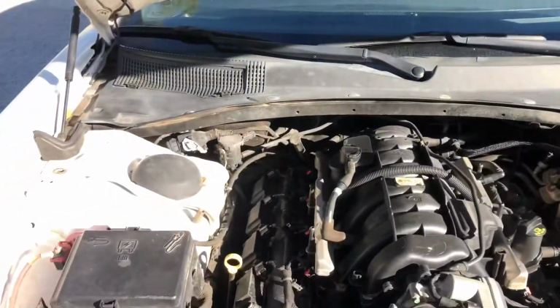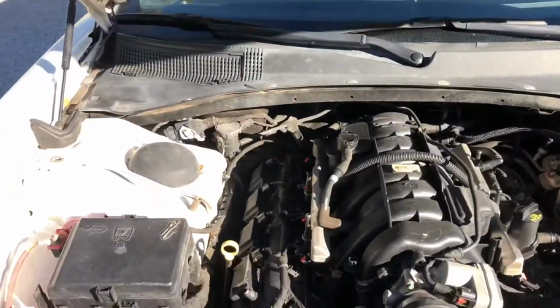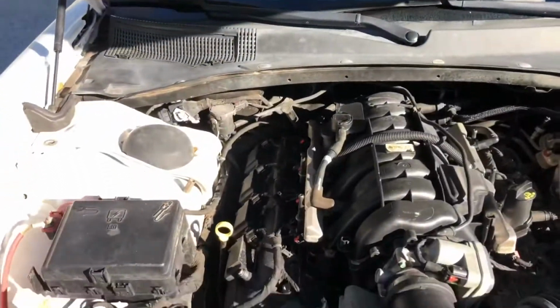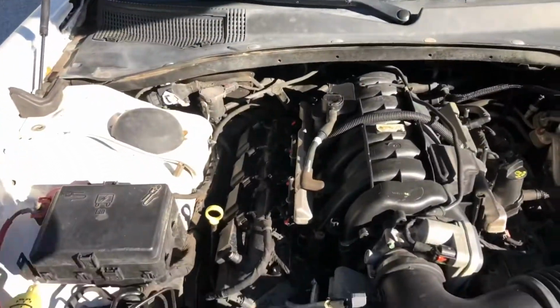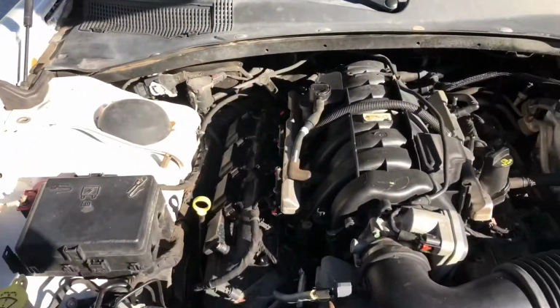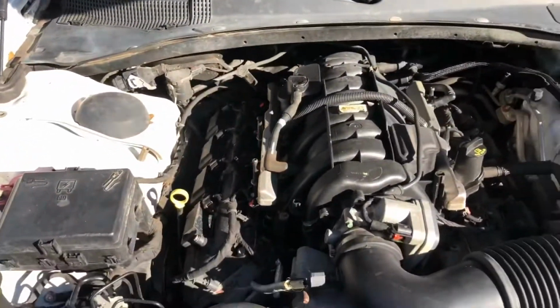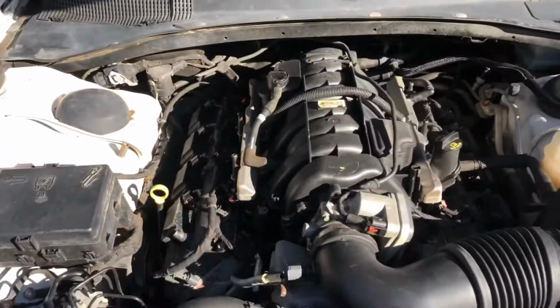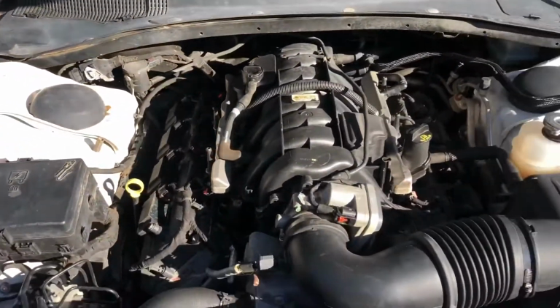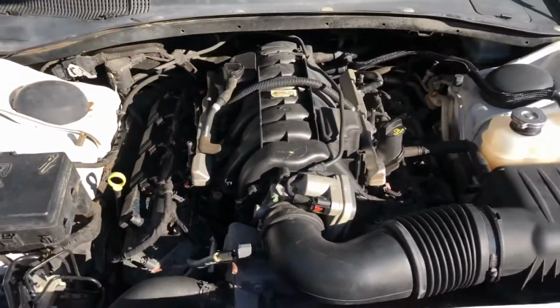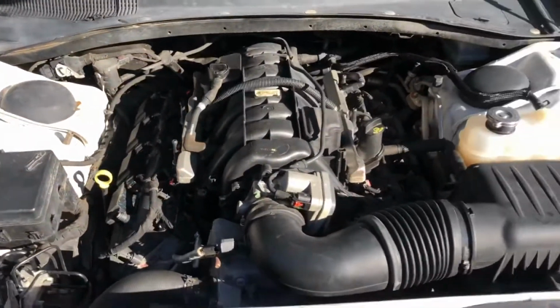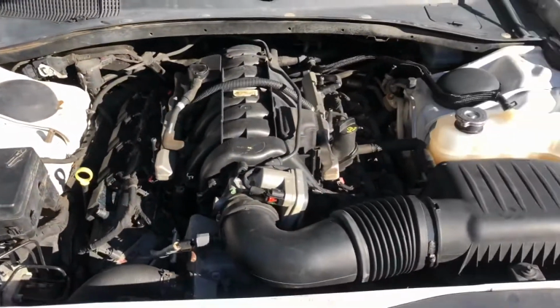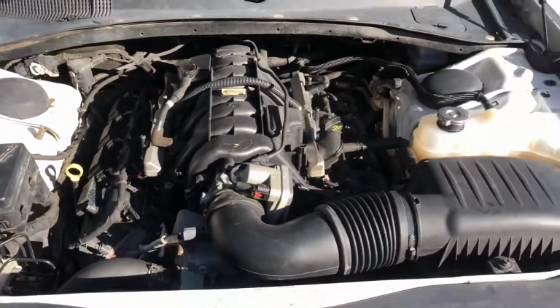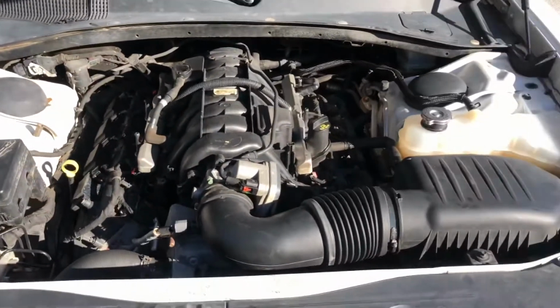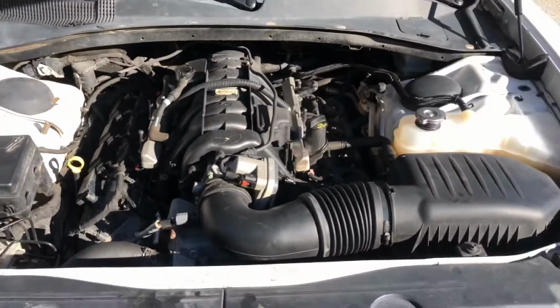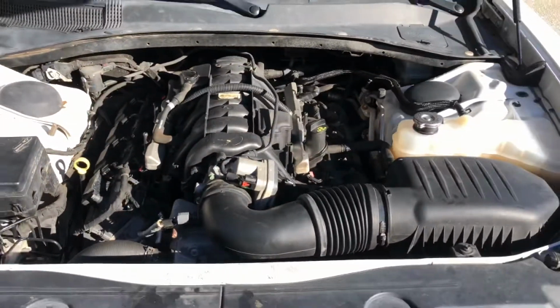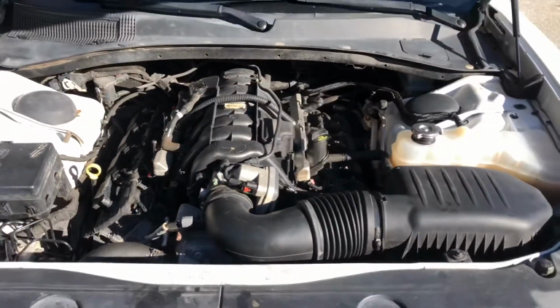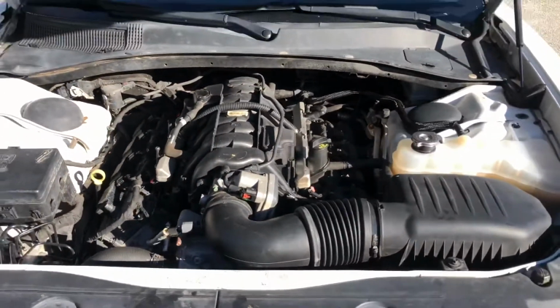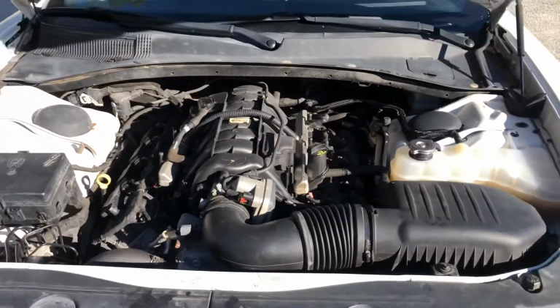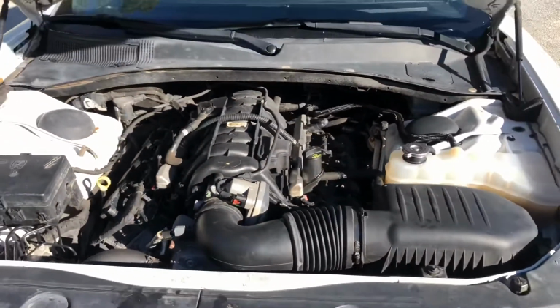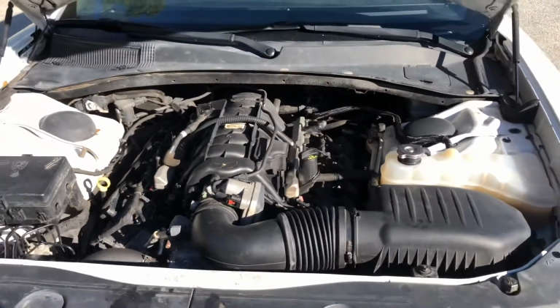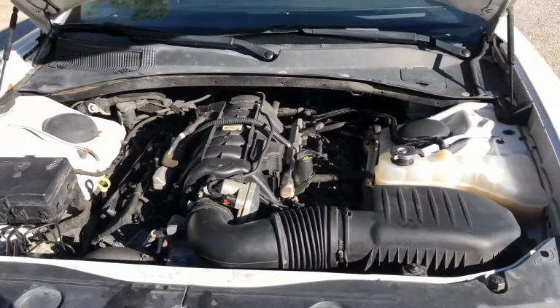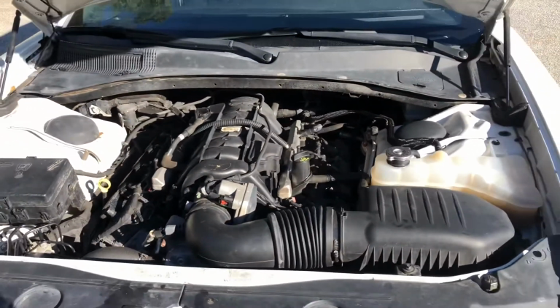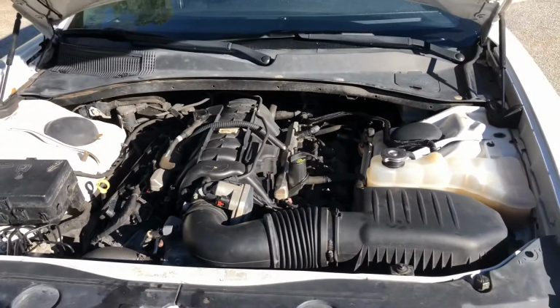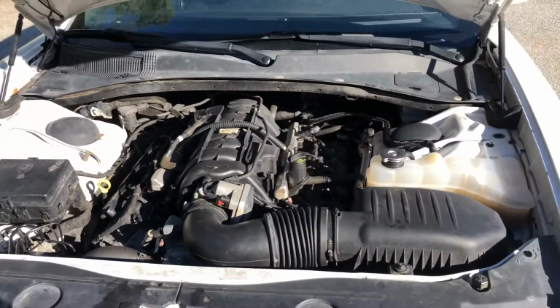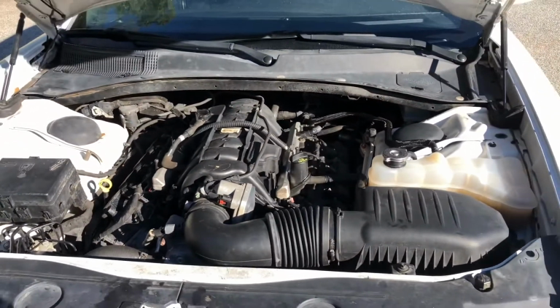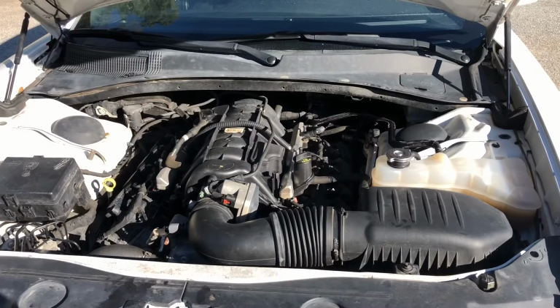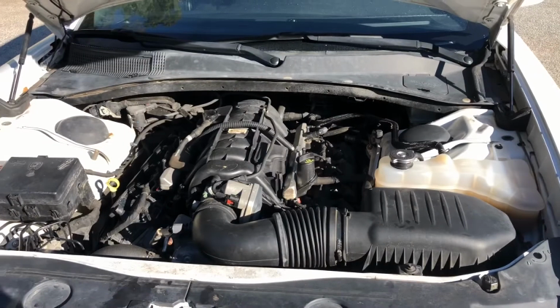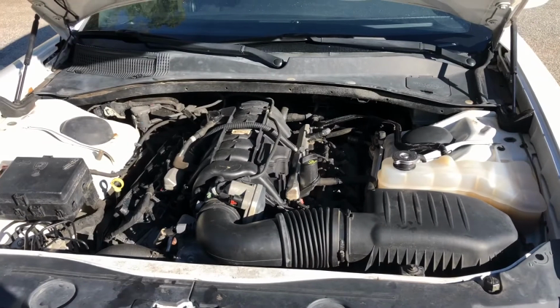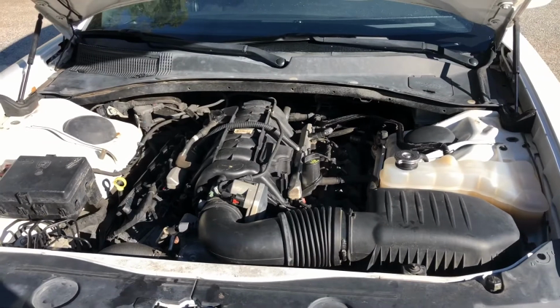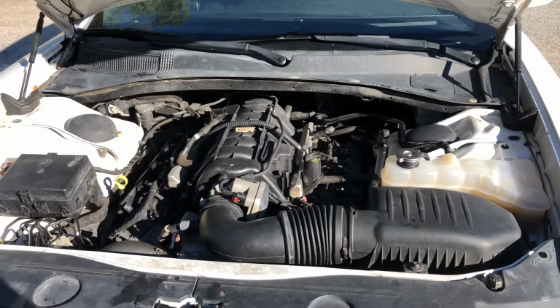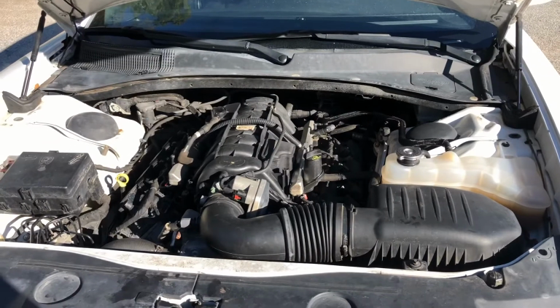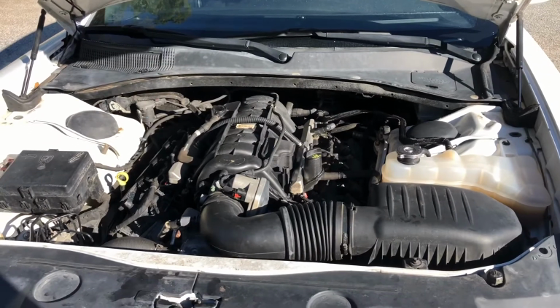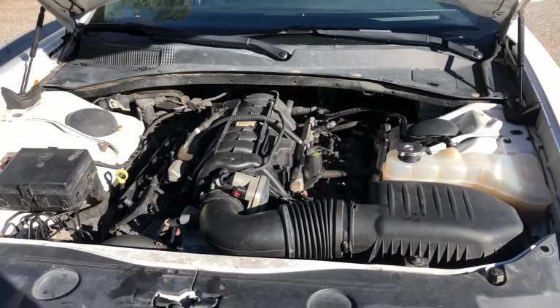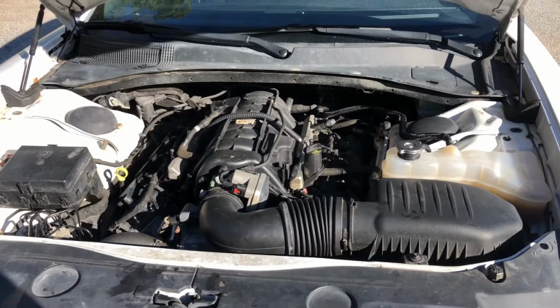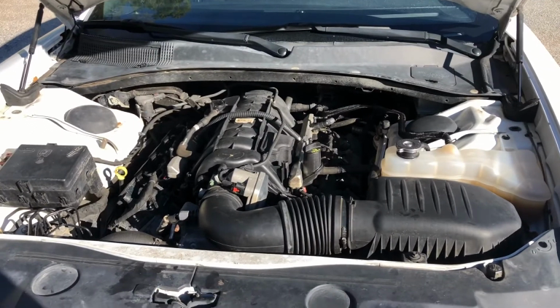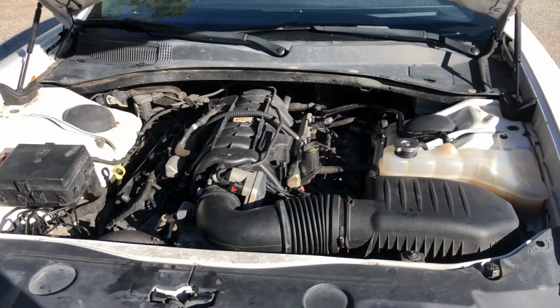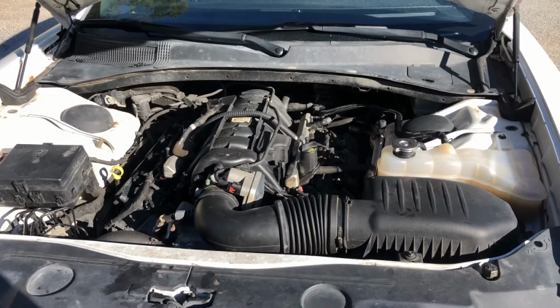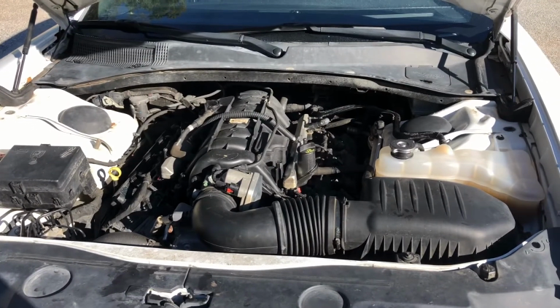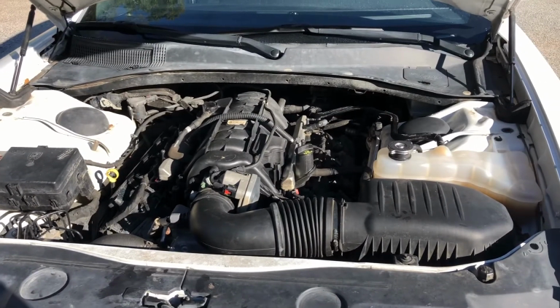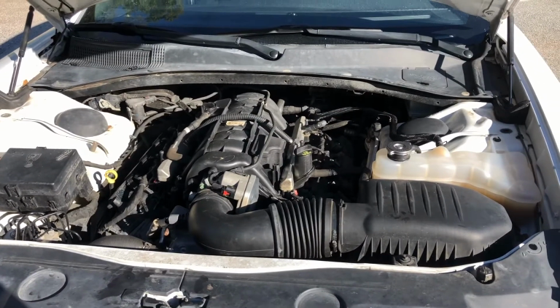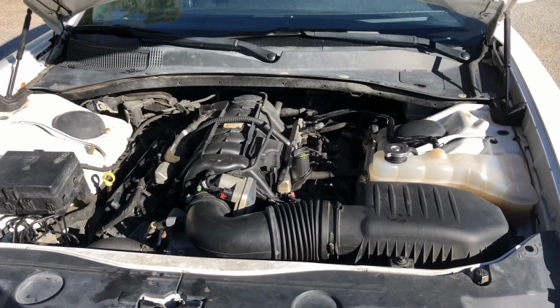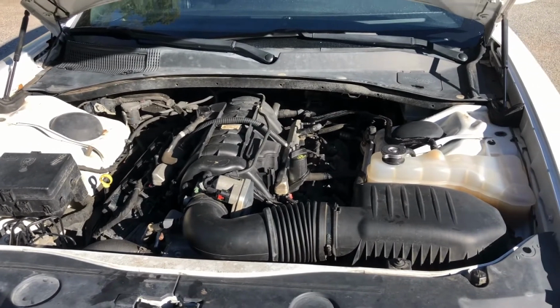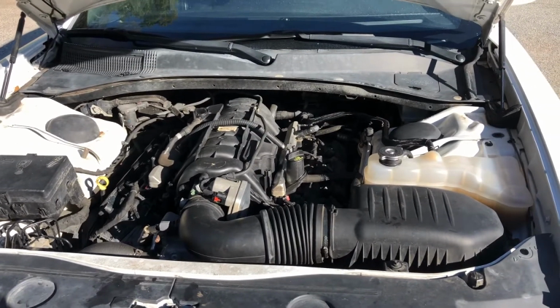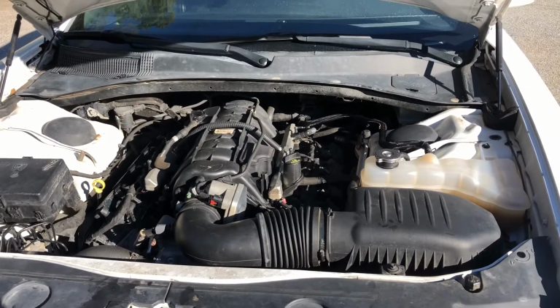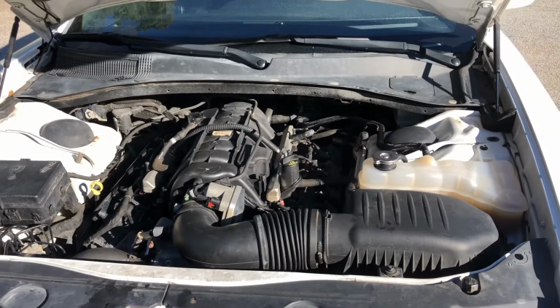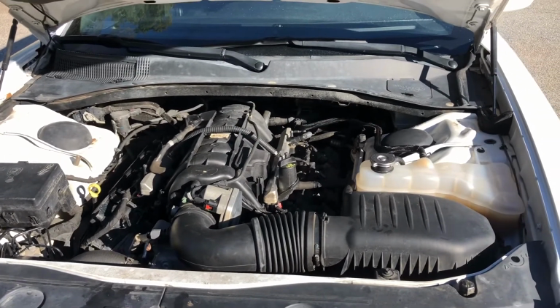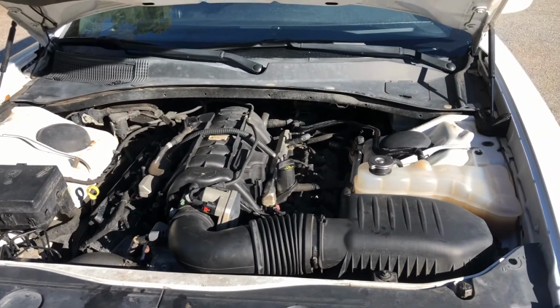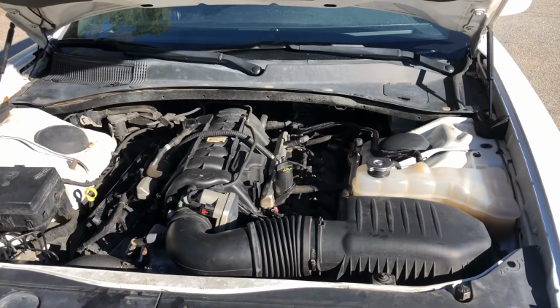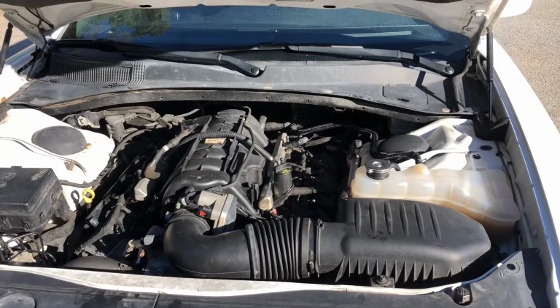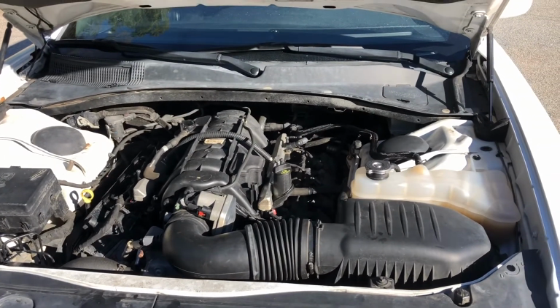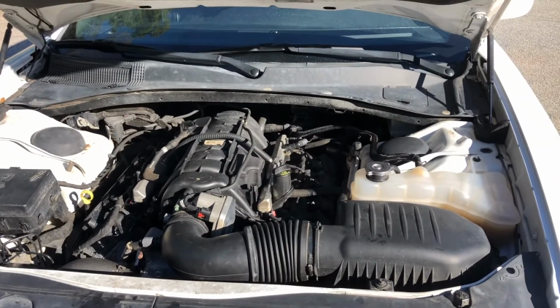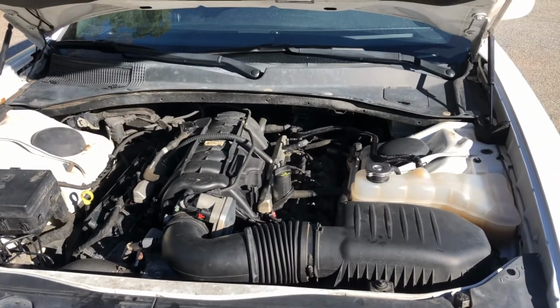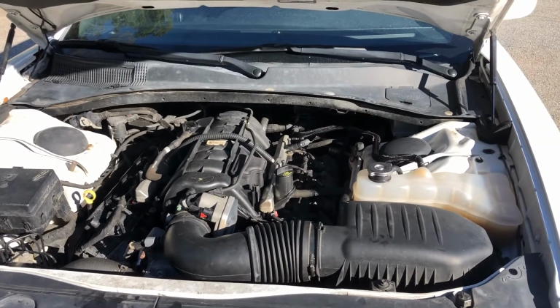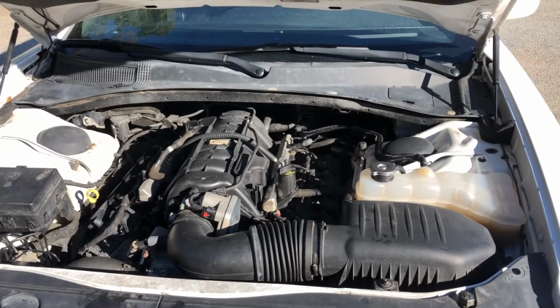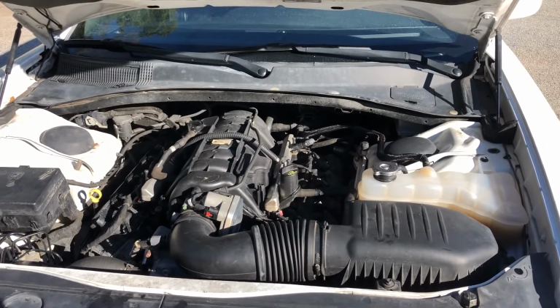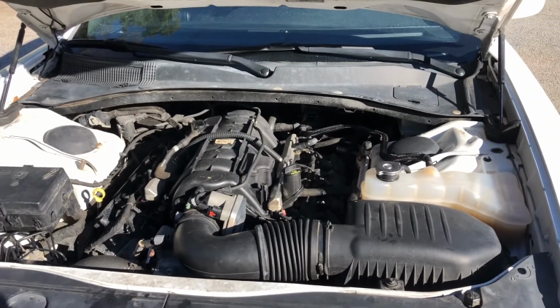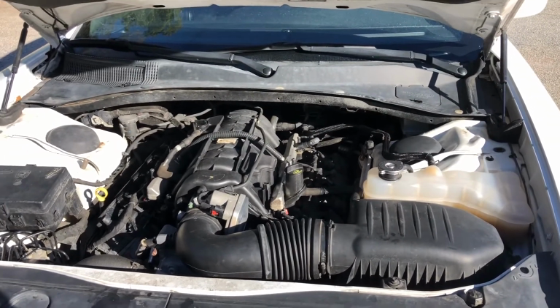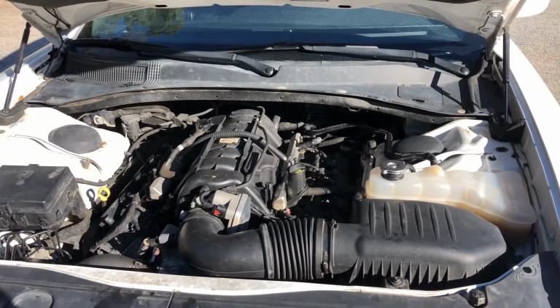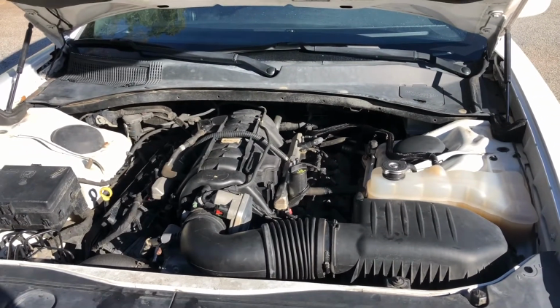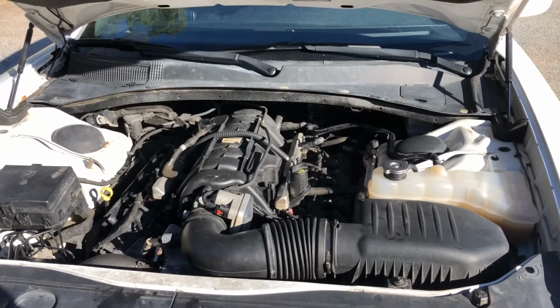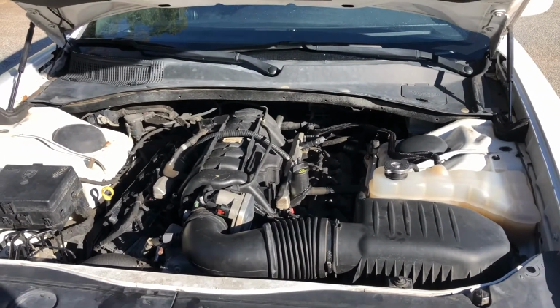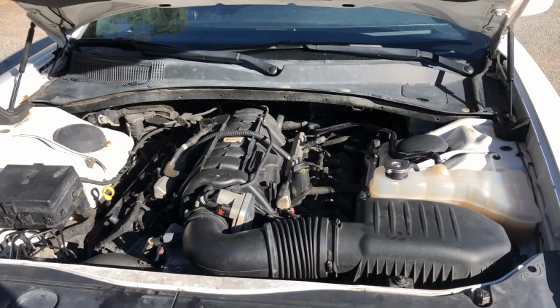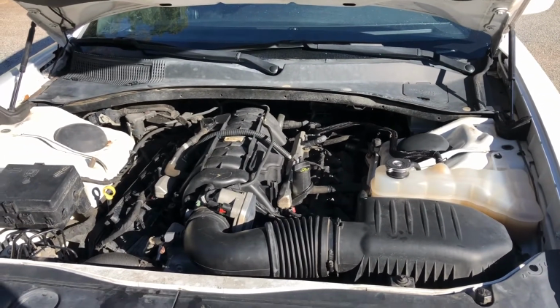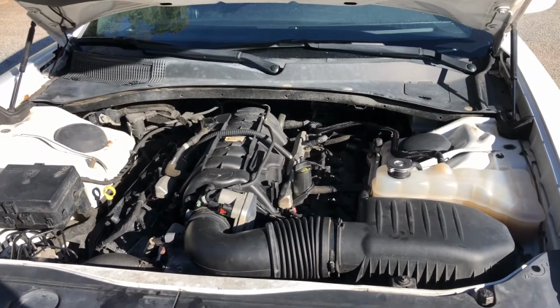There she is in all her glory — the 5.7 Hemi. Let's take this thing for a ride and see how she rides out.